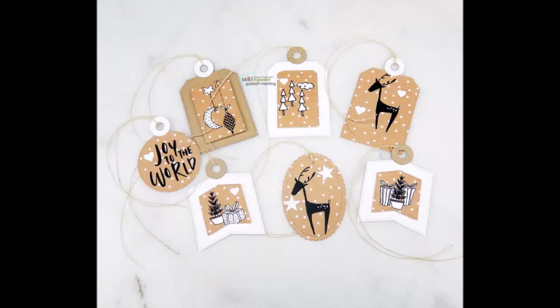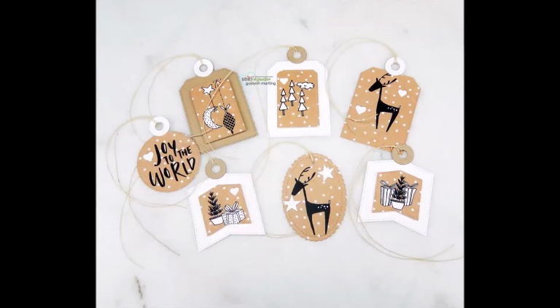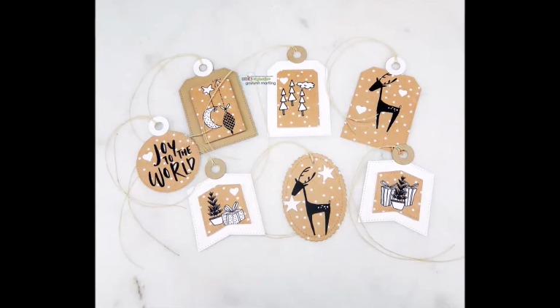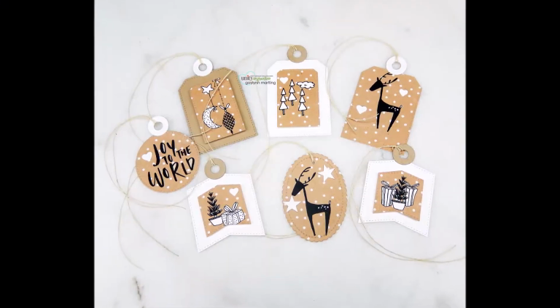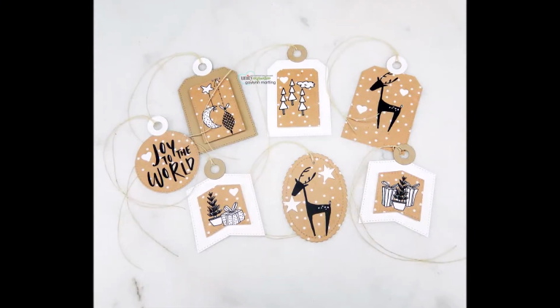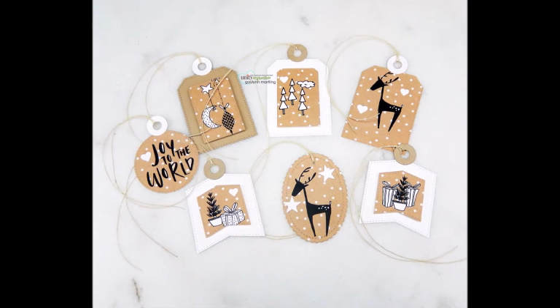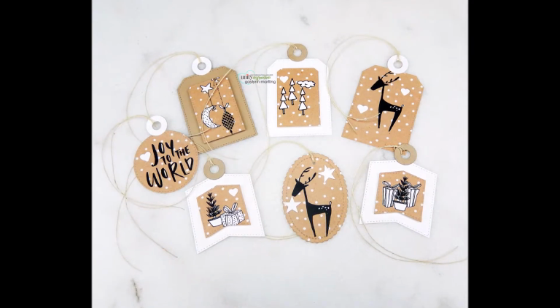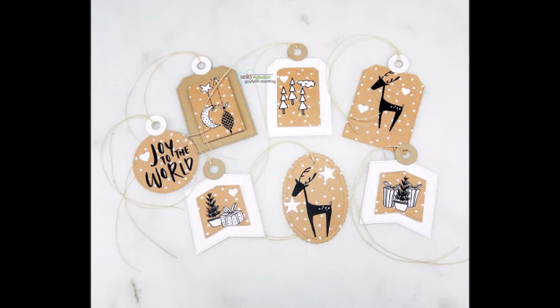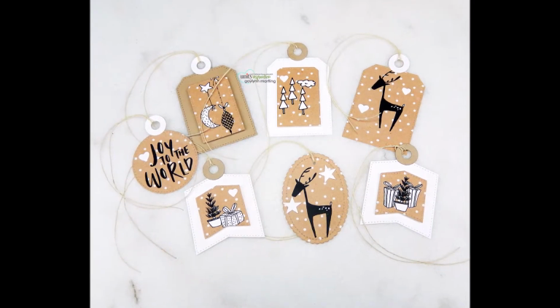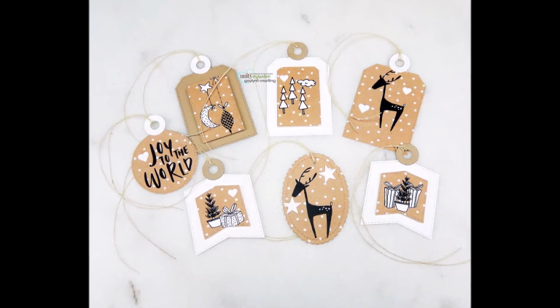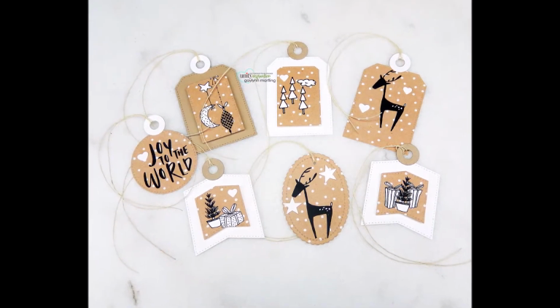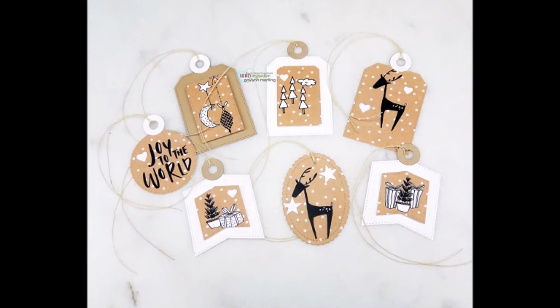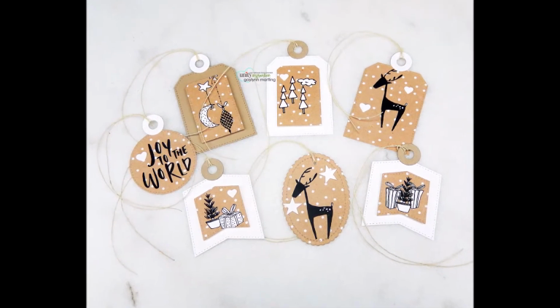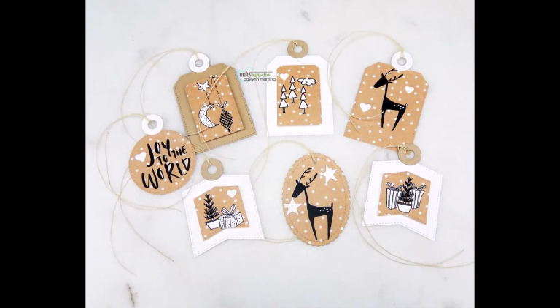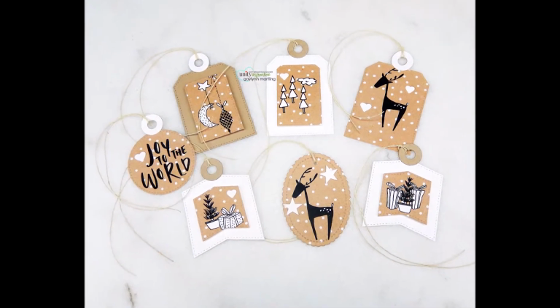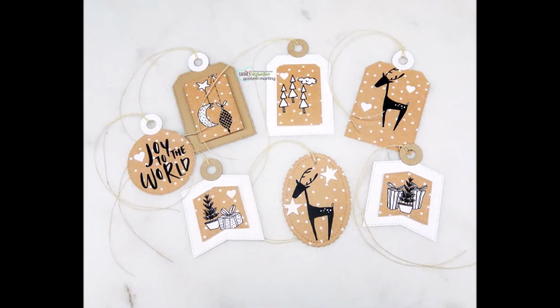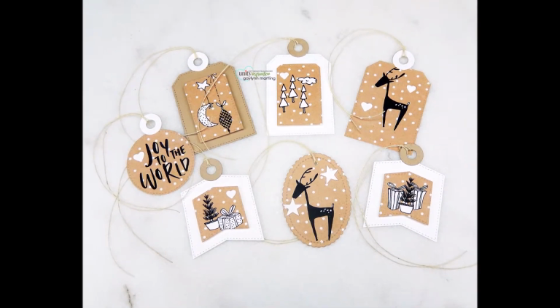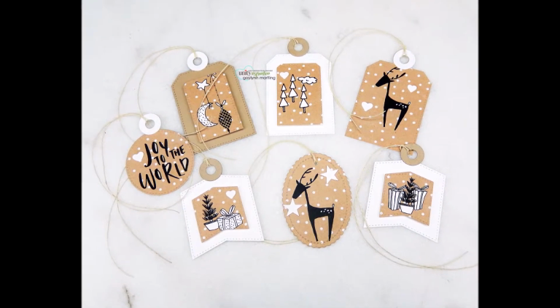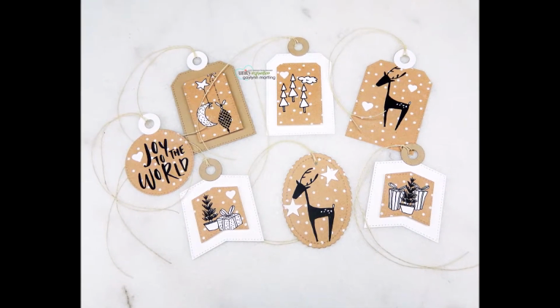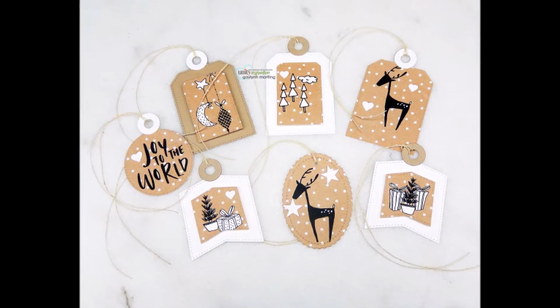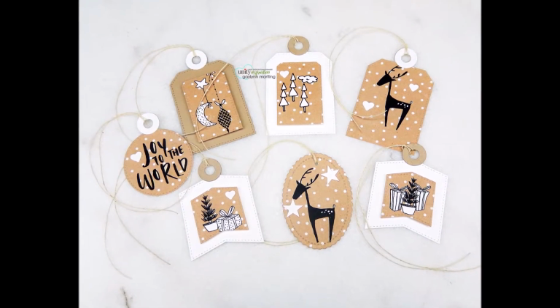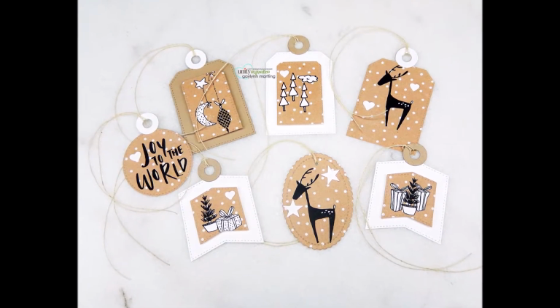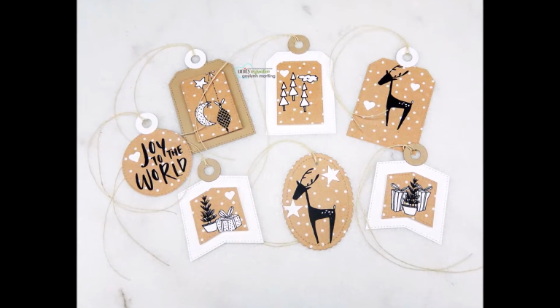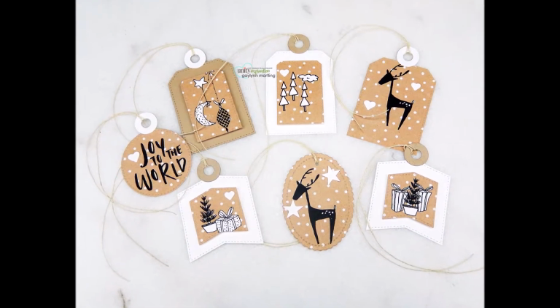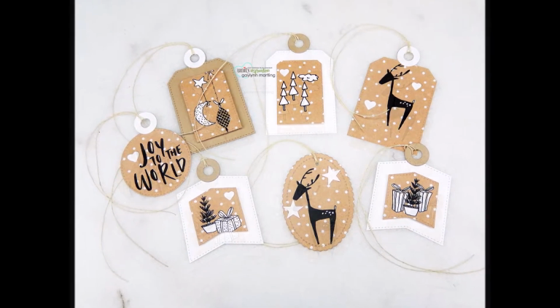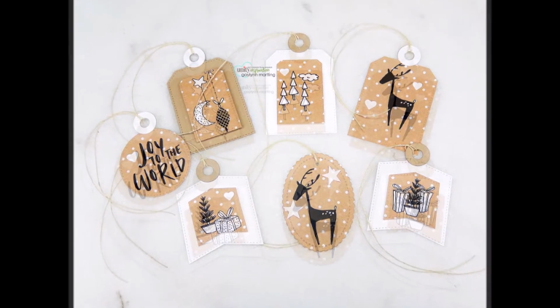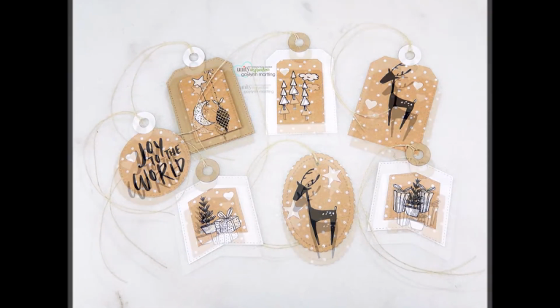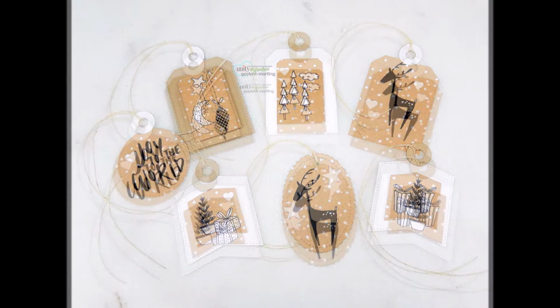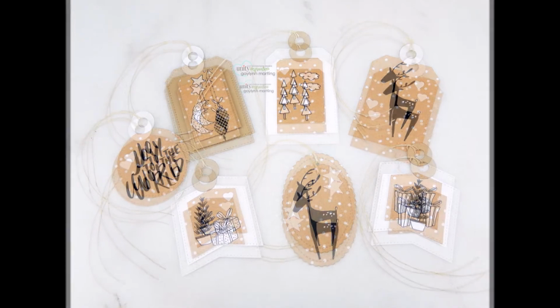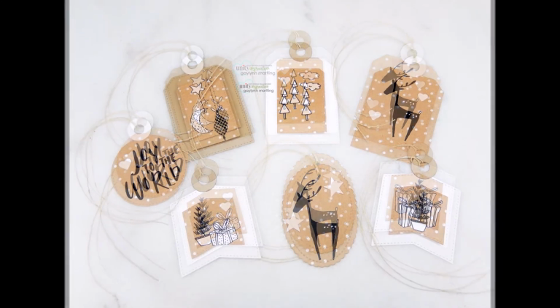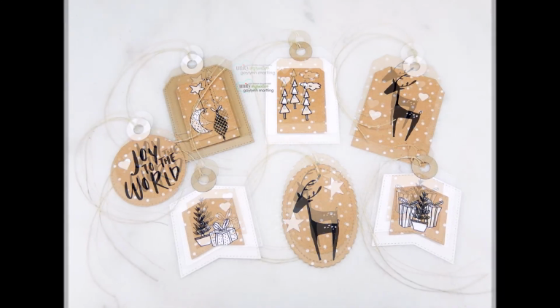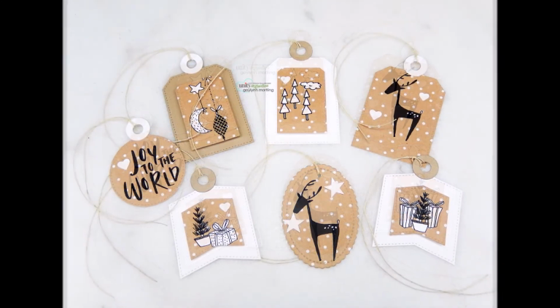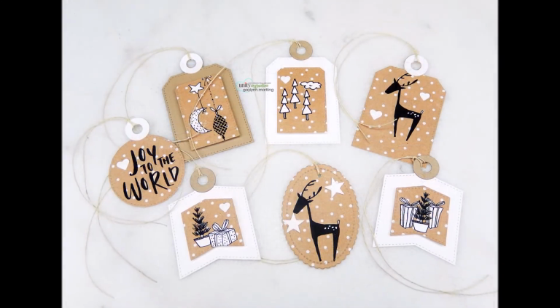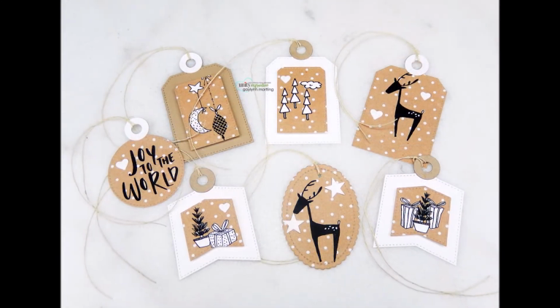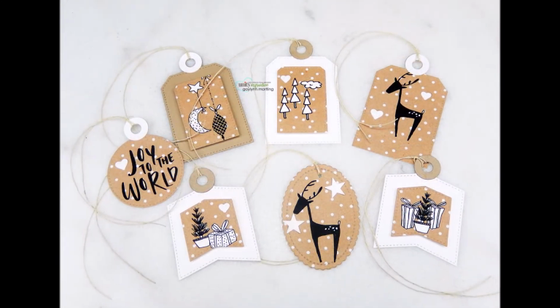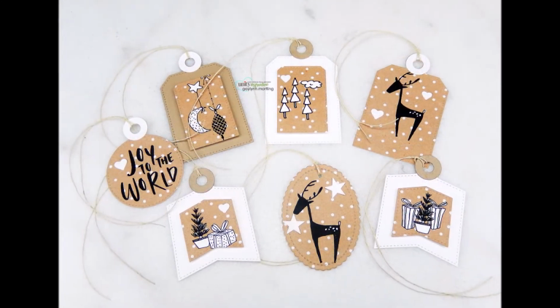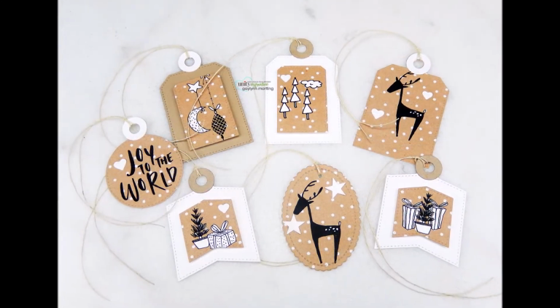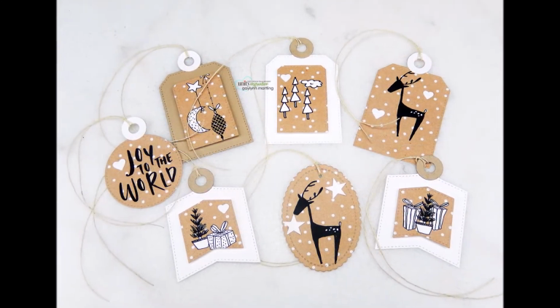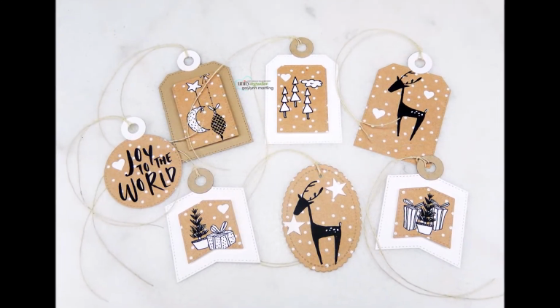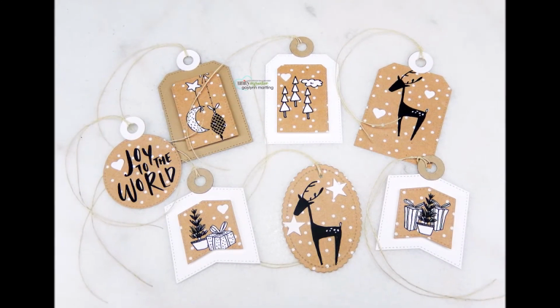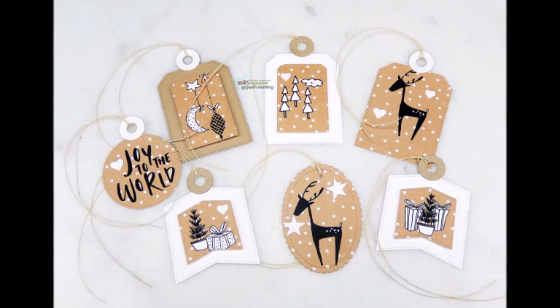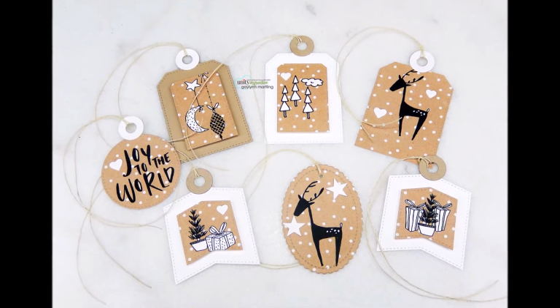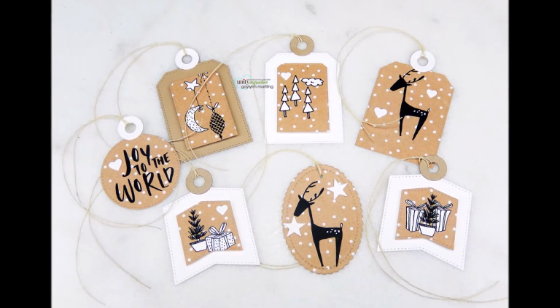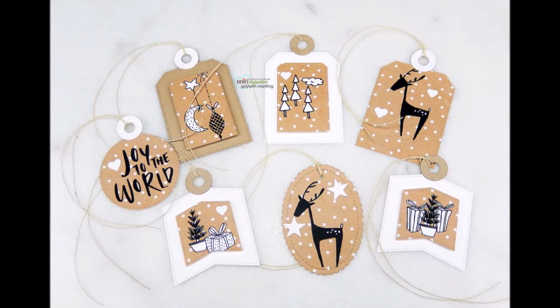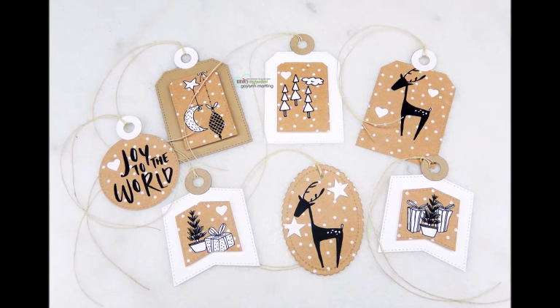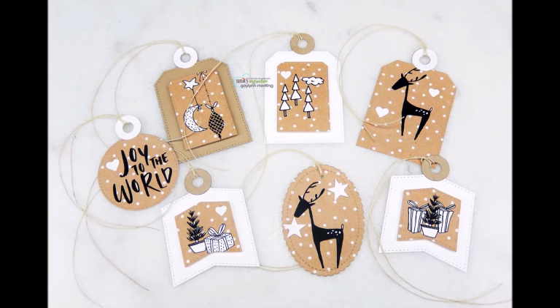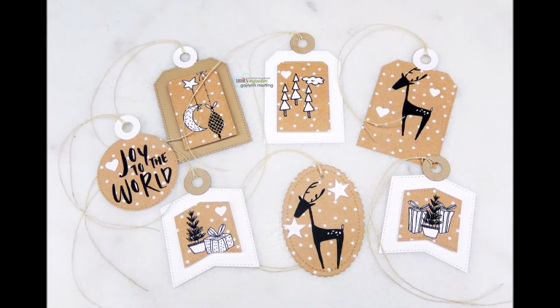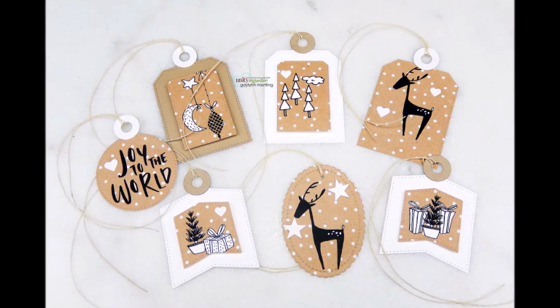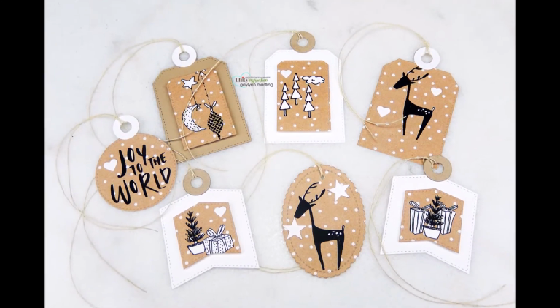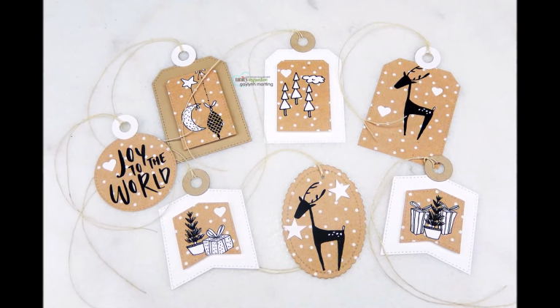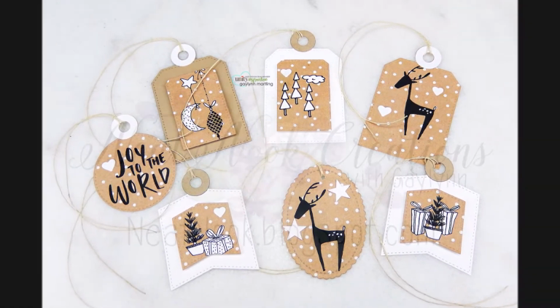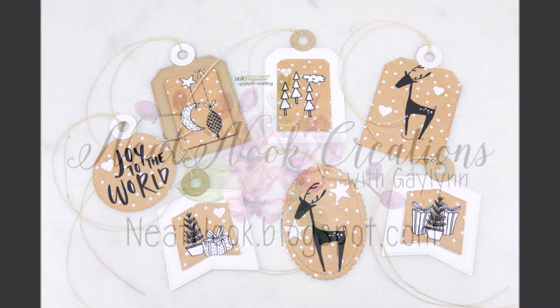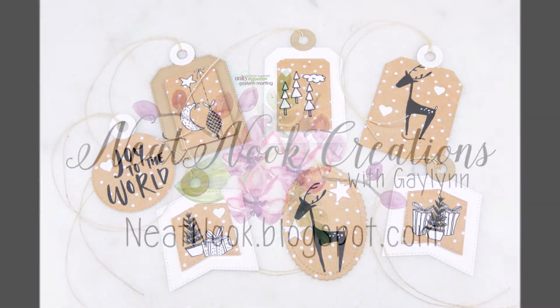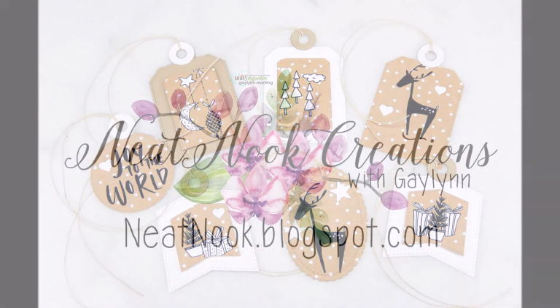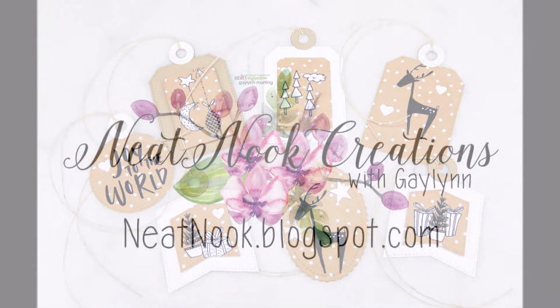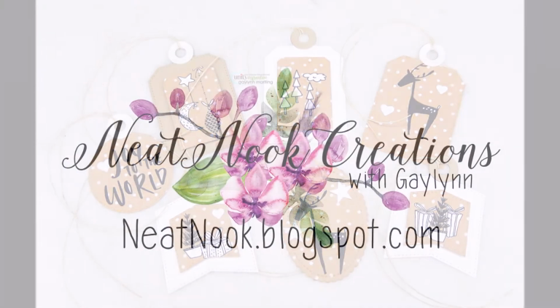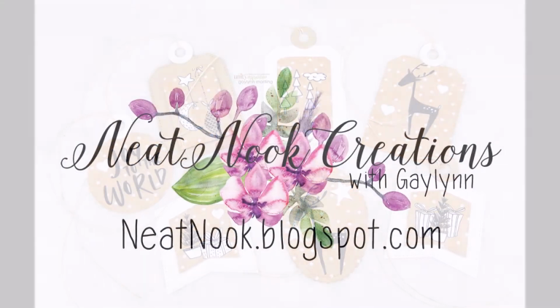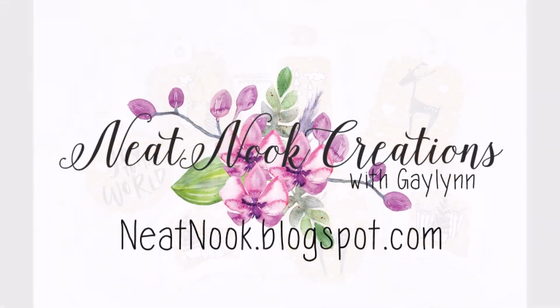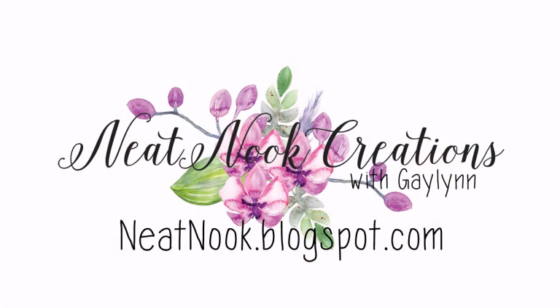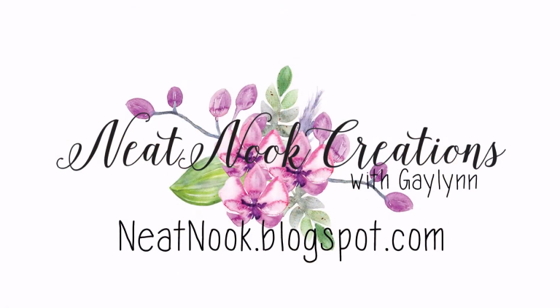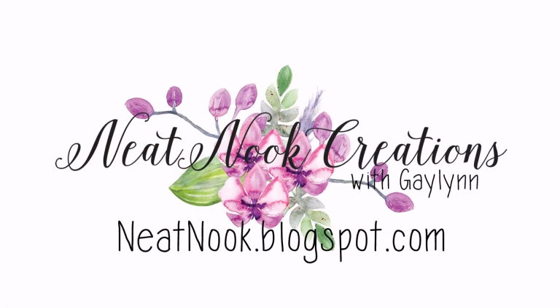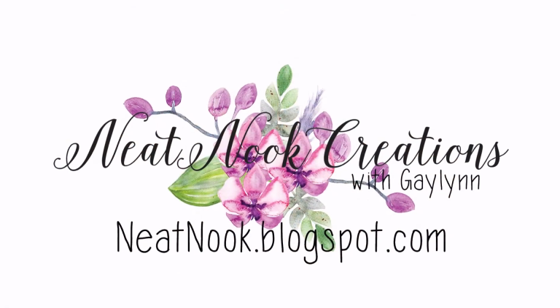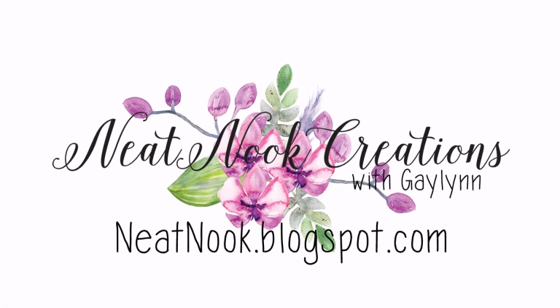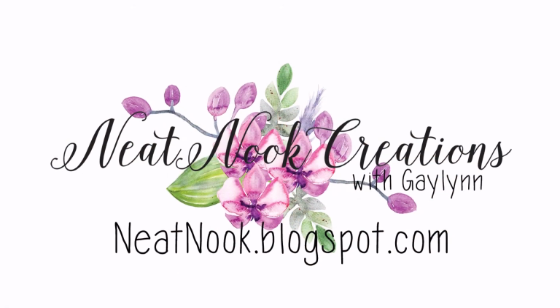There you have it. I hope you like this. I'd love to see what you come up with for tags for the holidays. Thanks for watching. Have a good day.